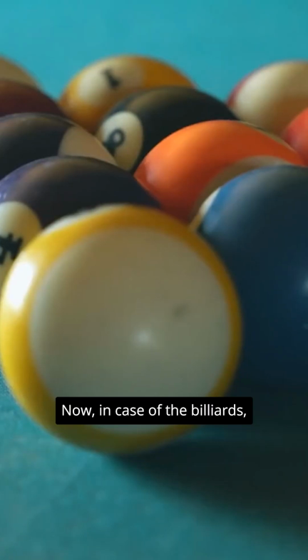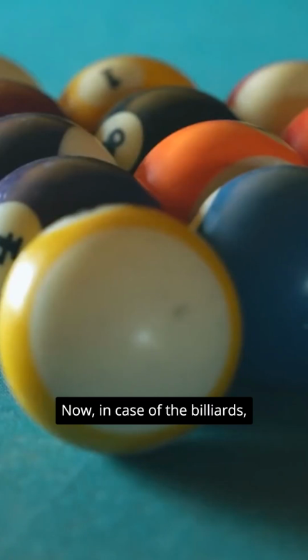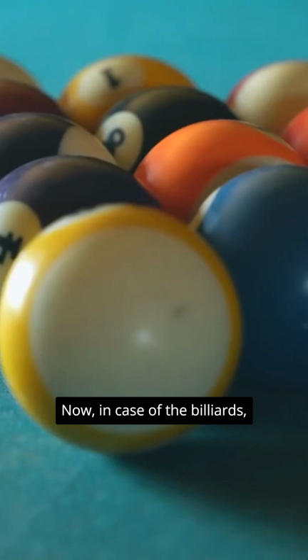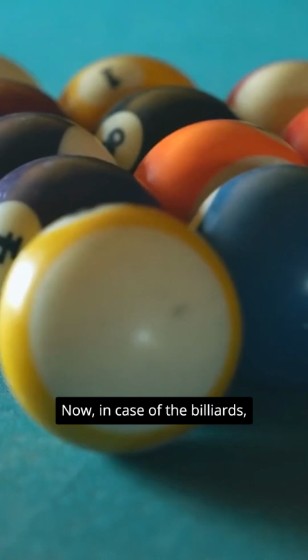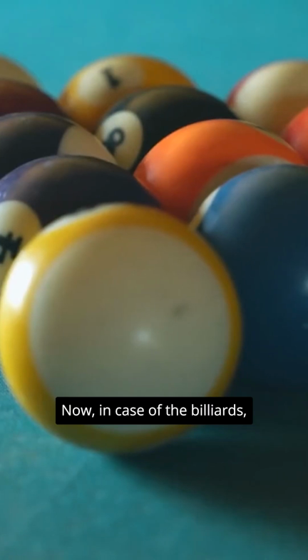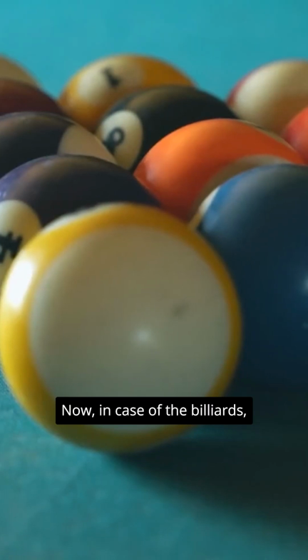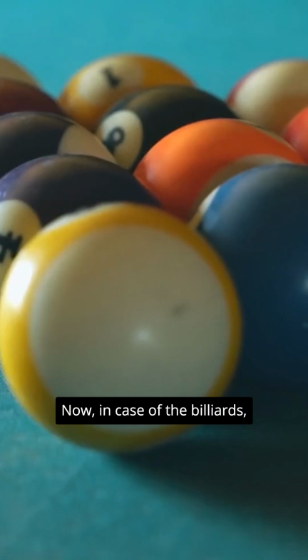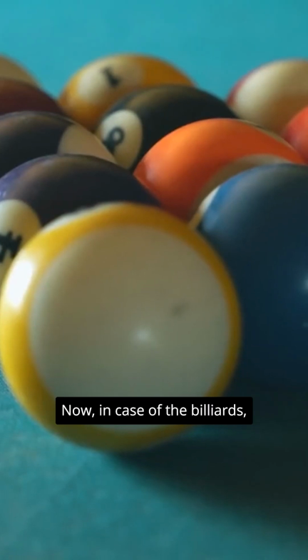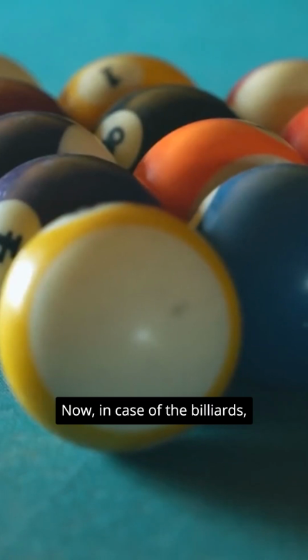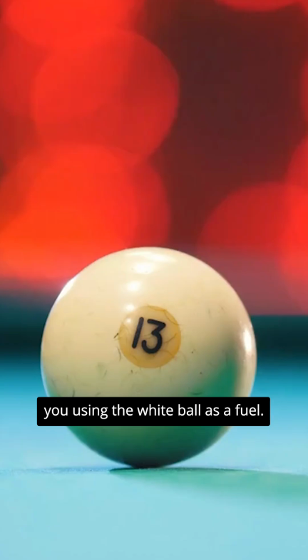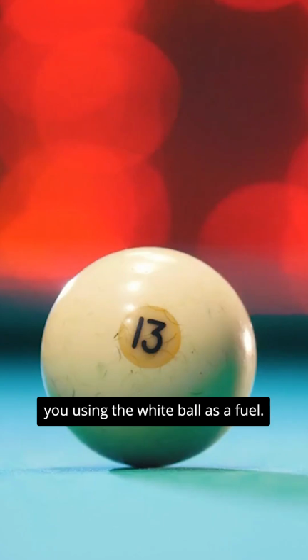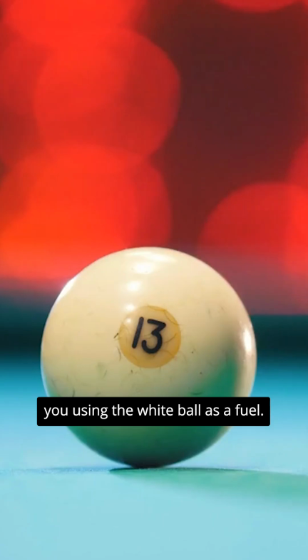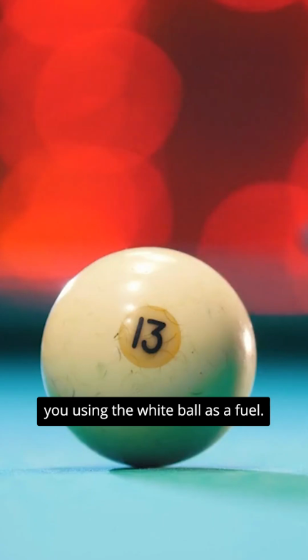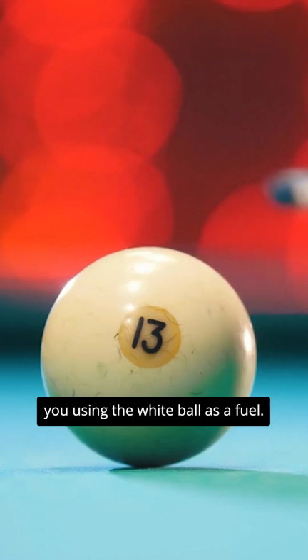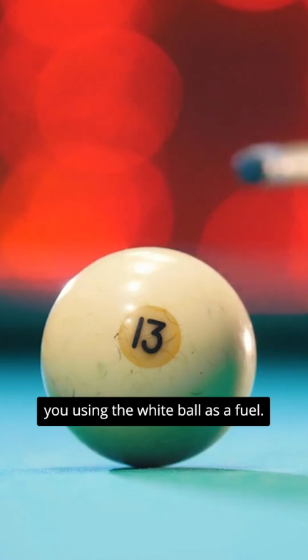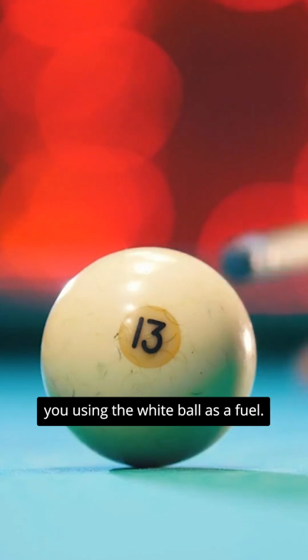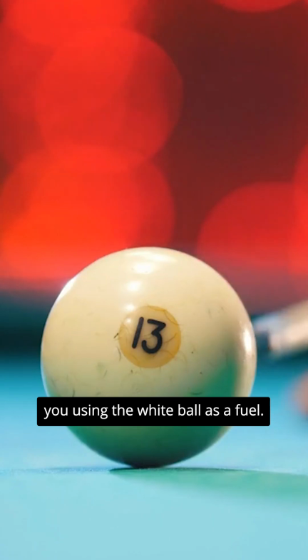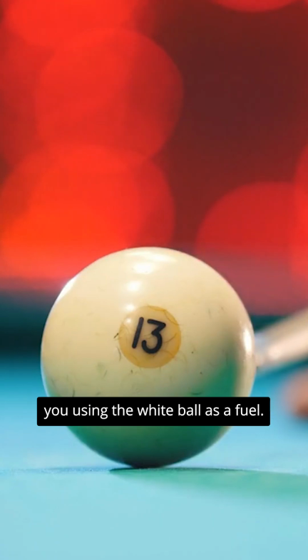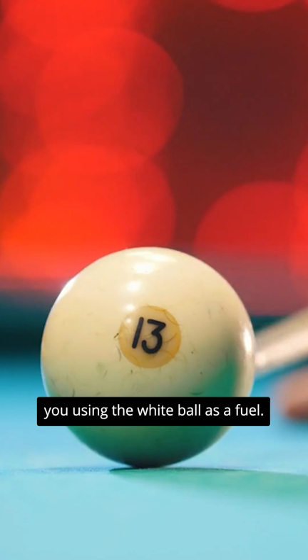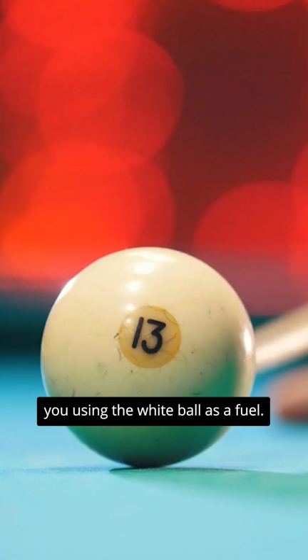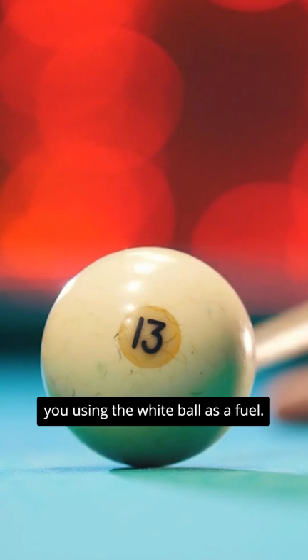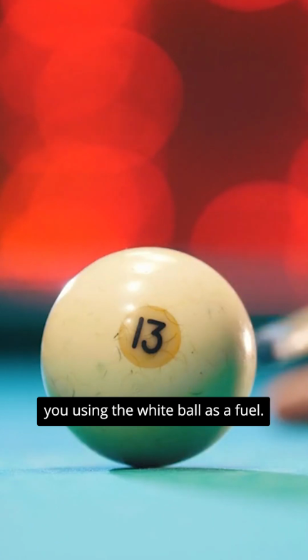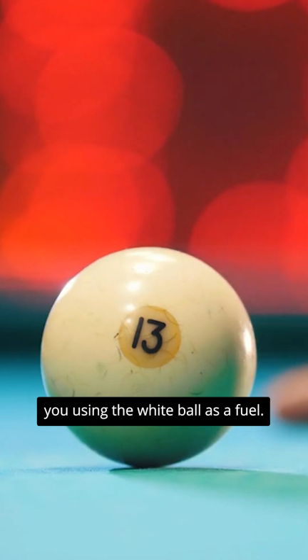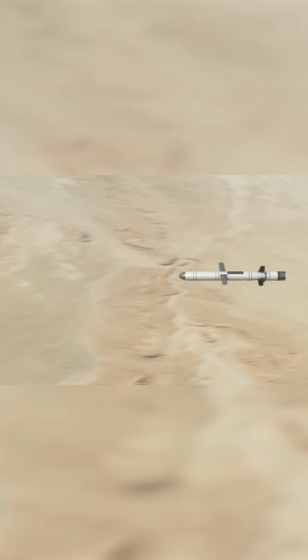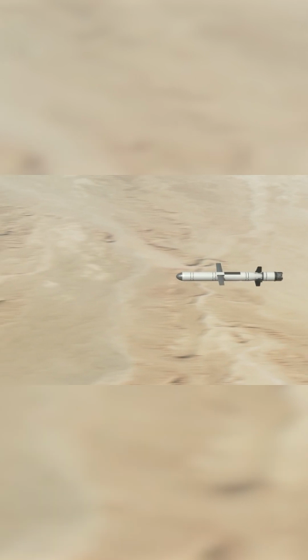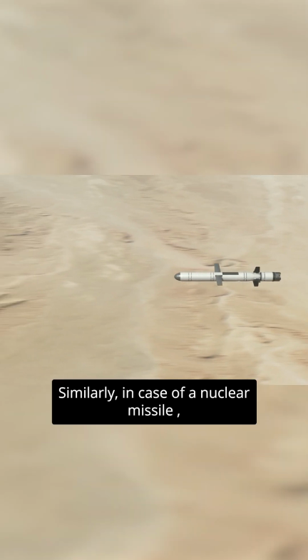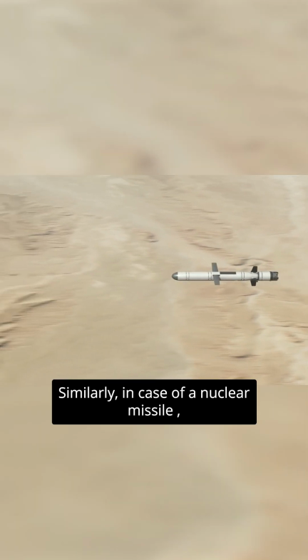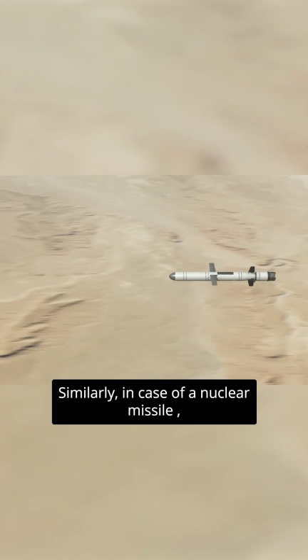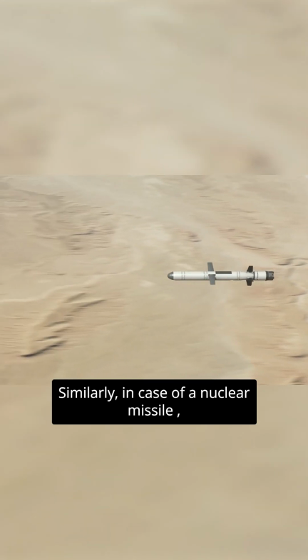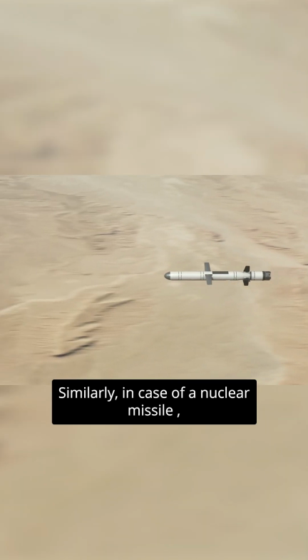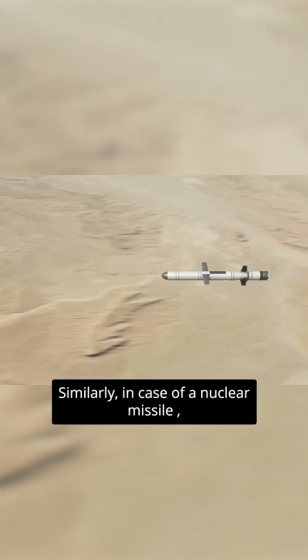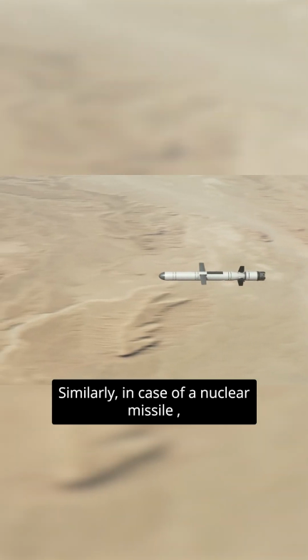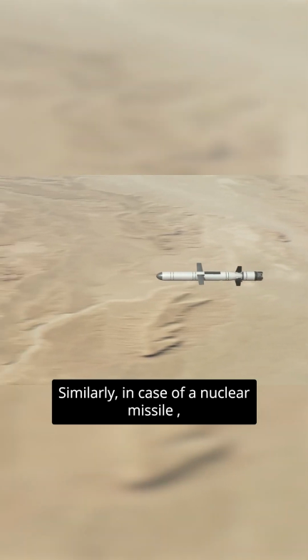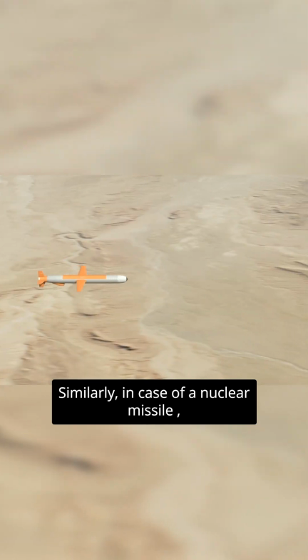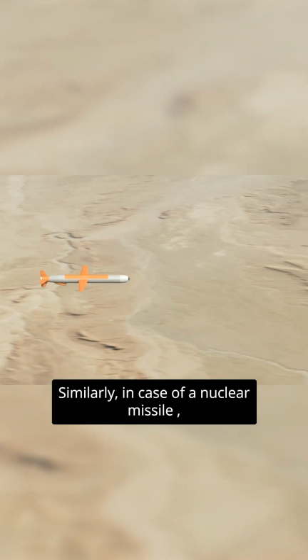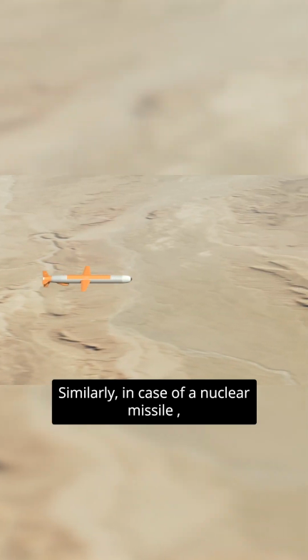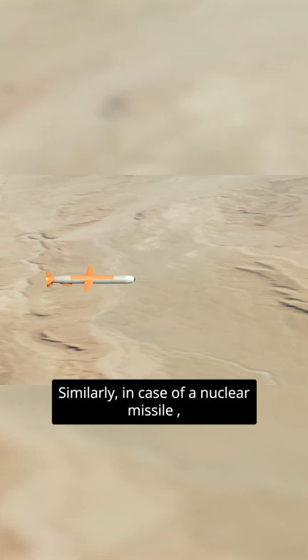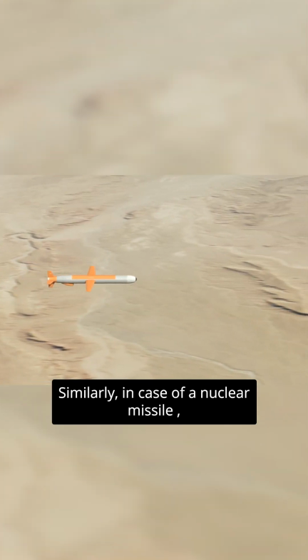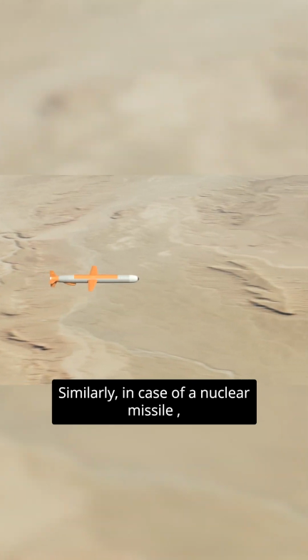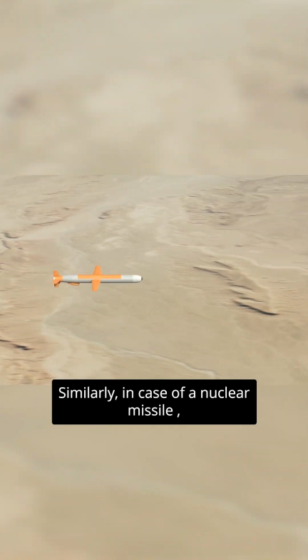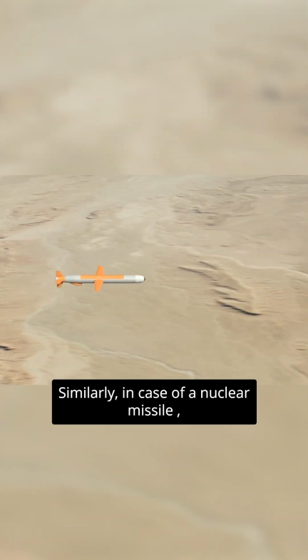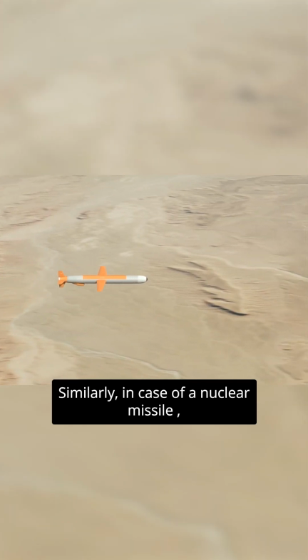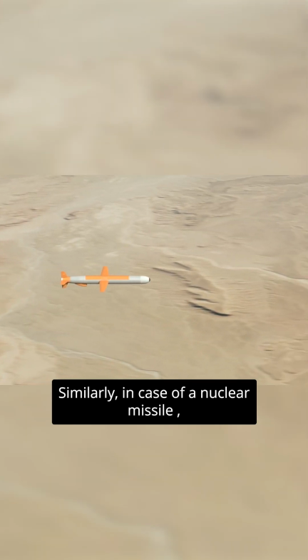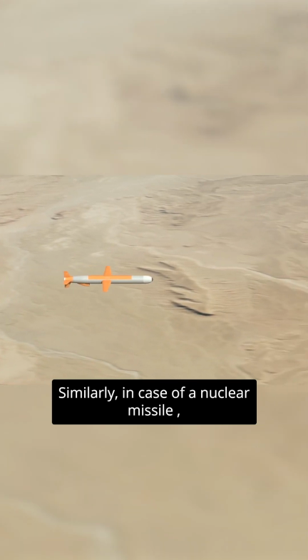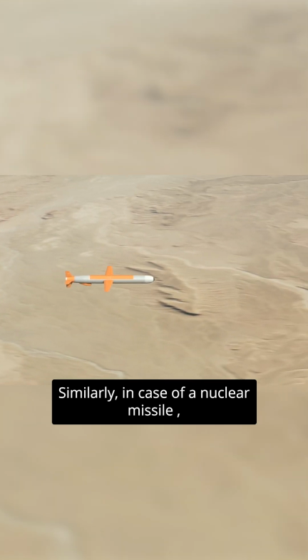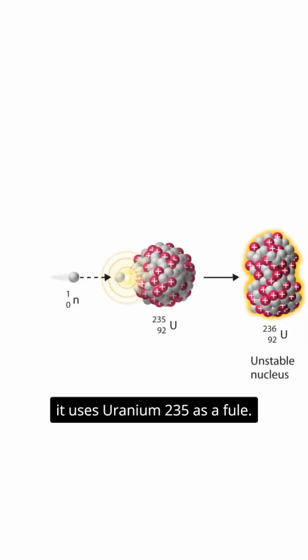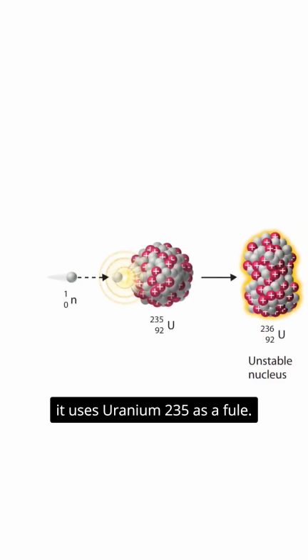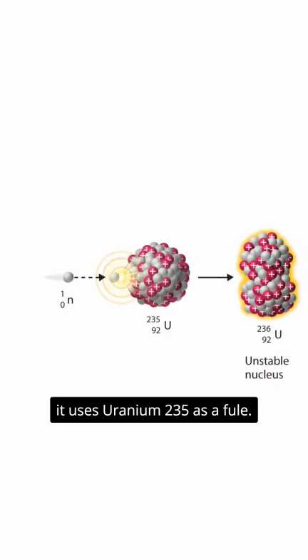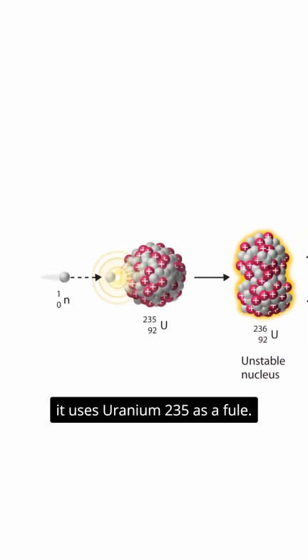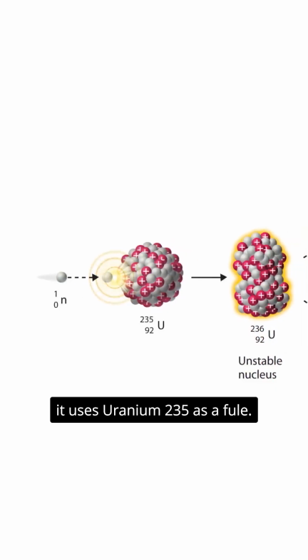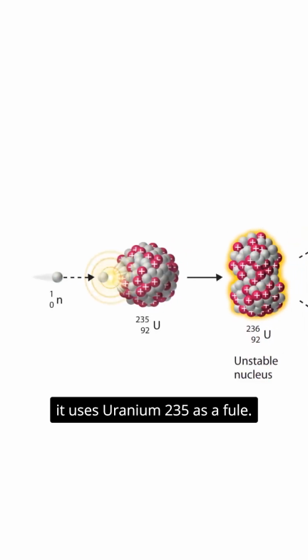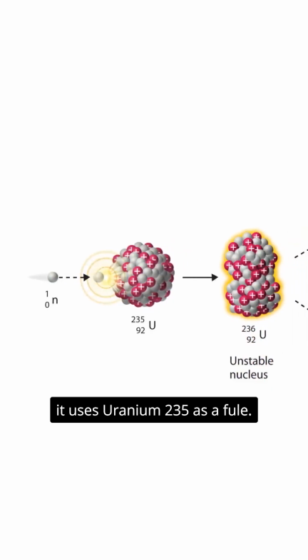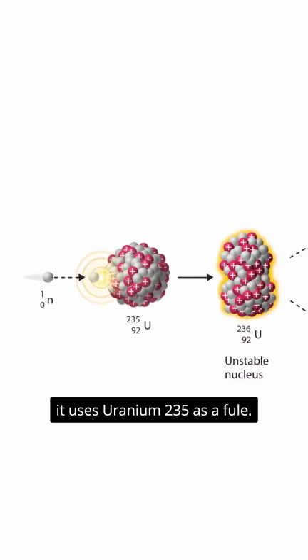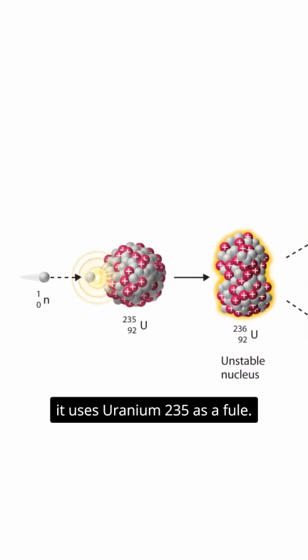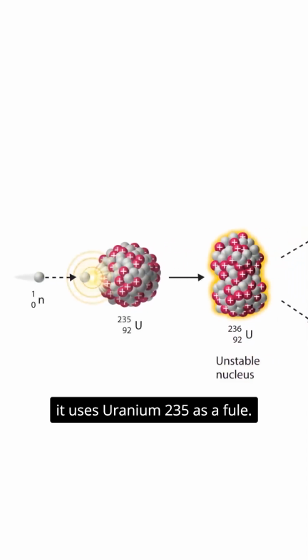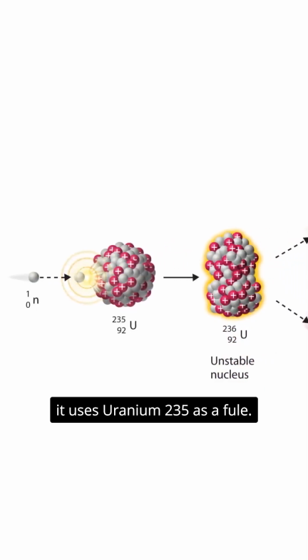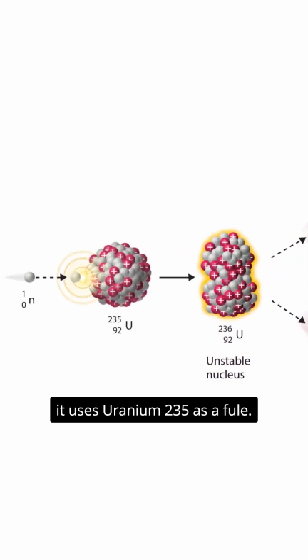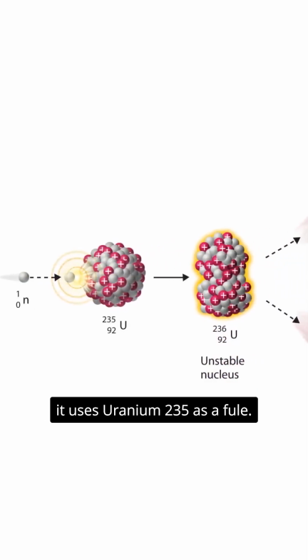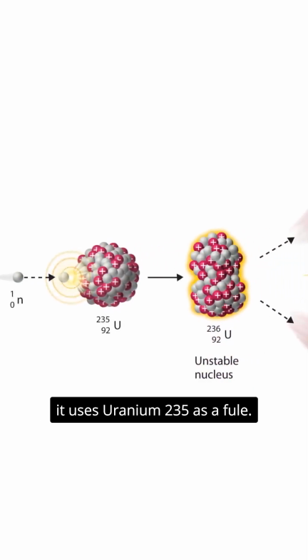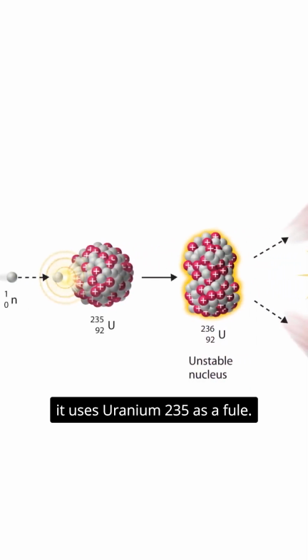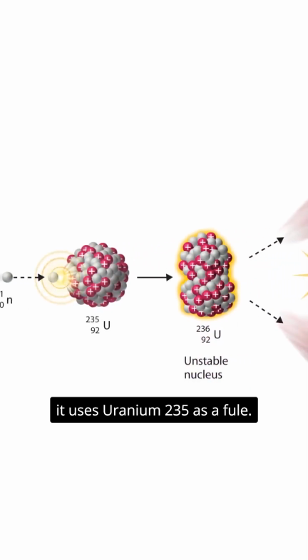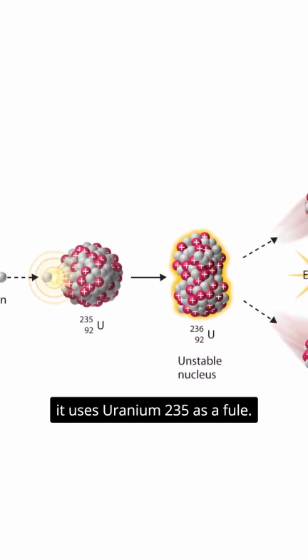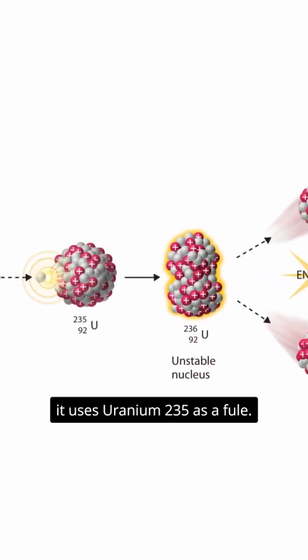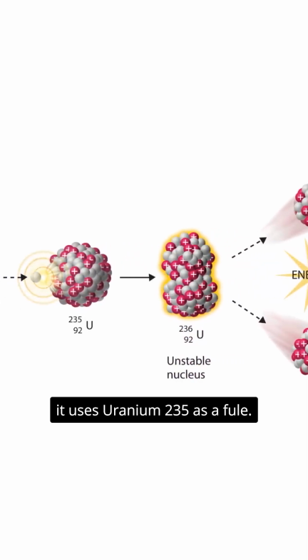Now in case of billiards, you're using the white ball as a fuel. Similarly, in case of a nuclear missile, it uses uranium-235 as a fuel.